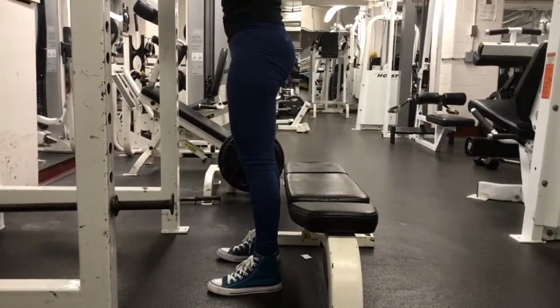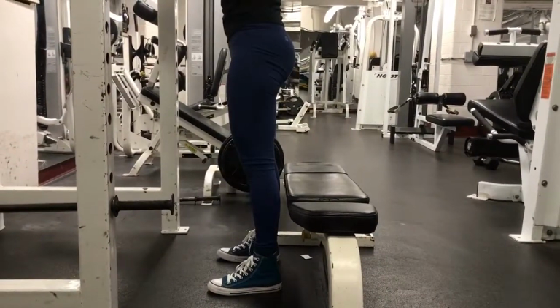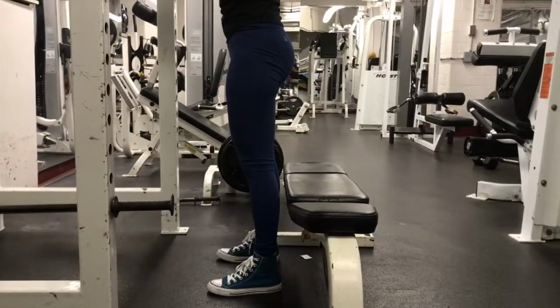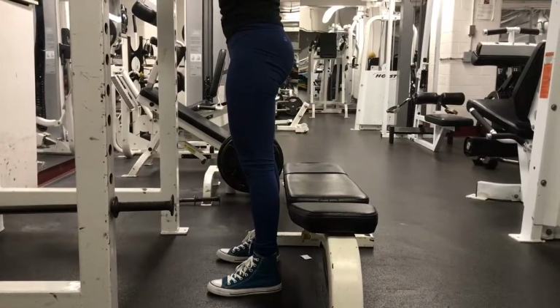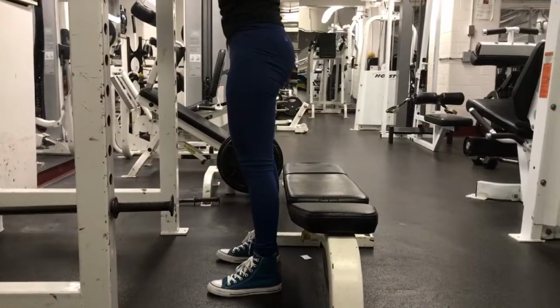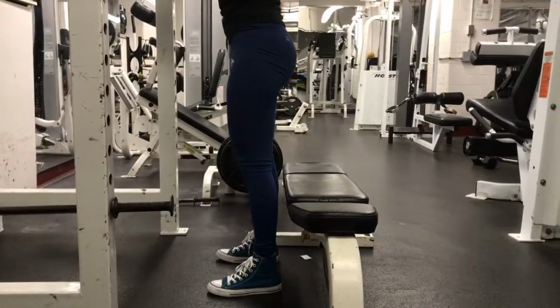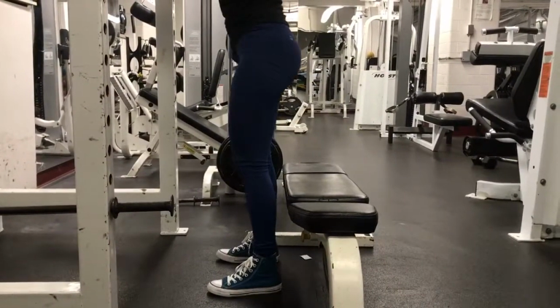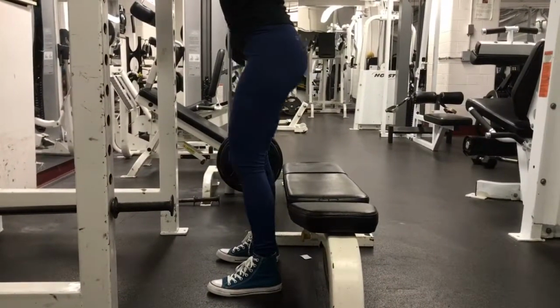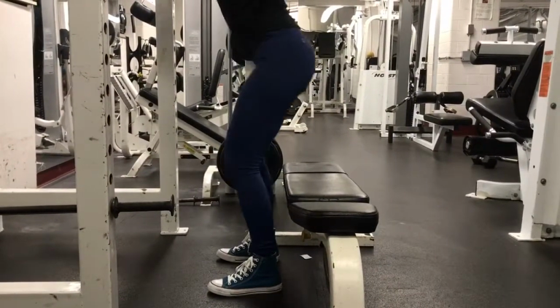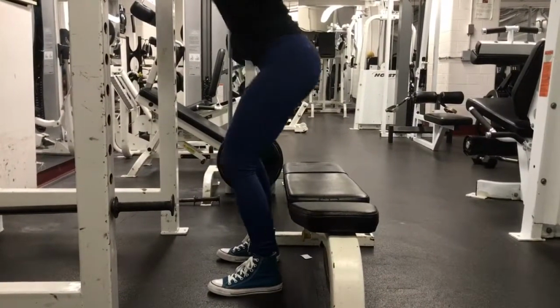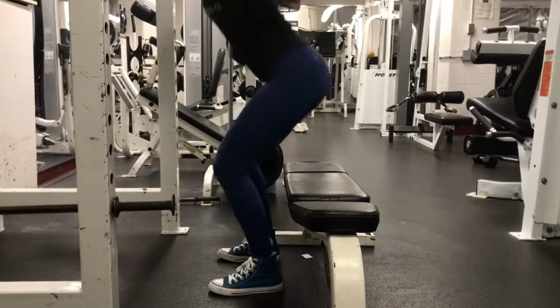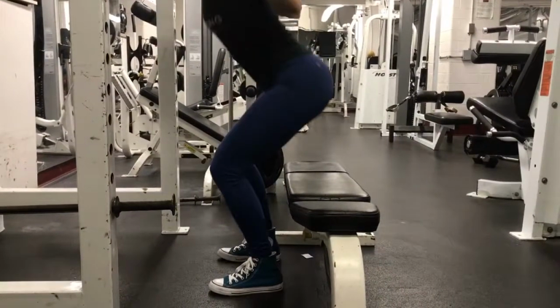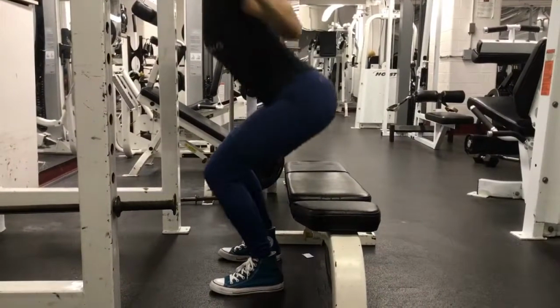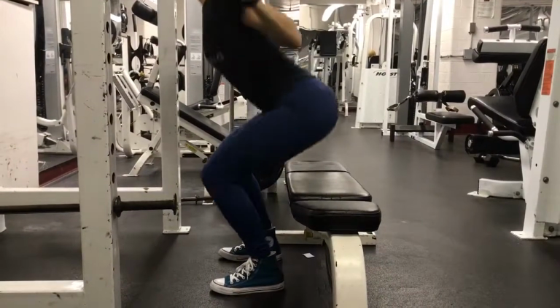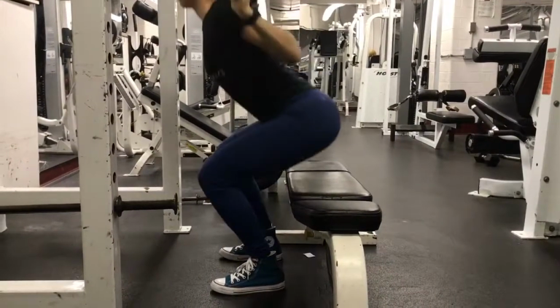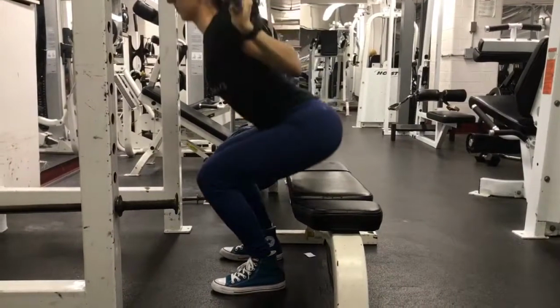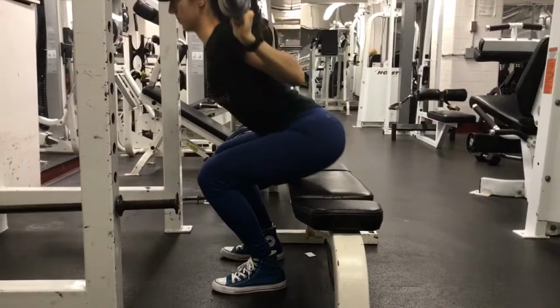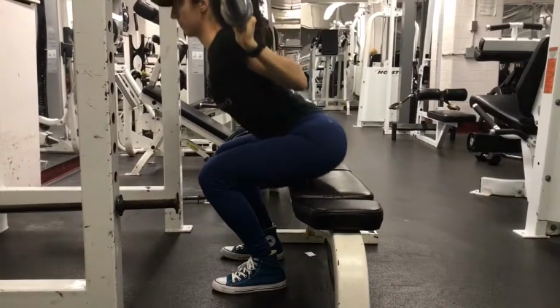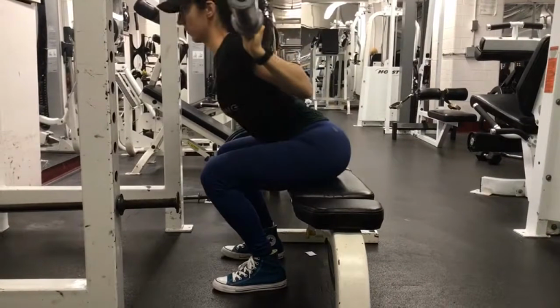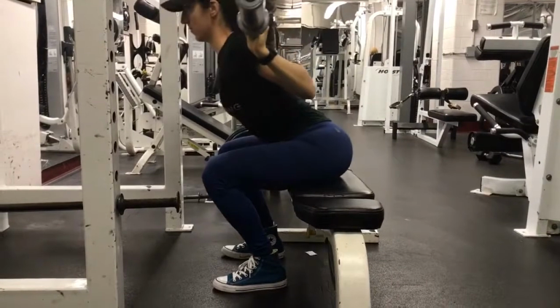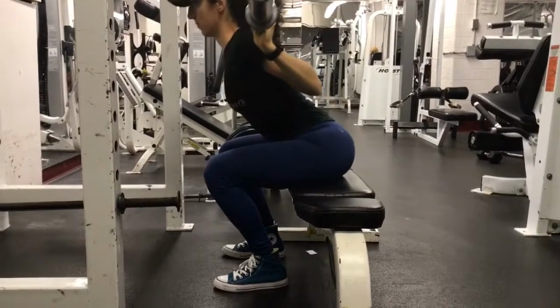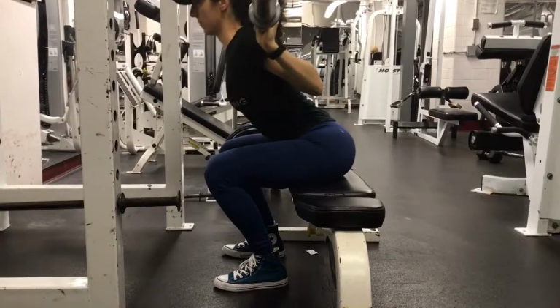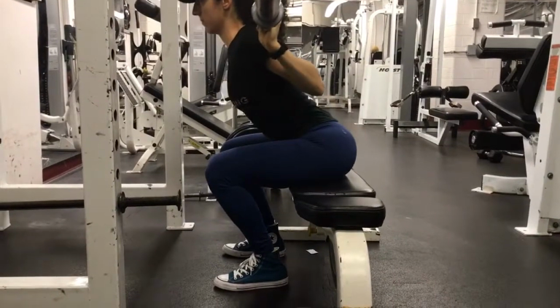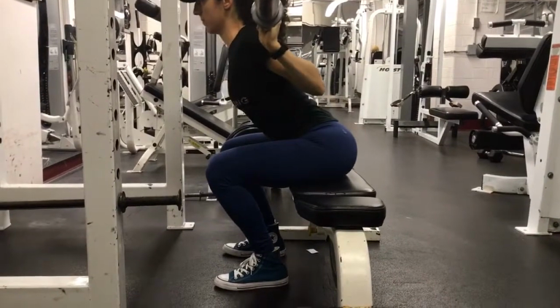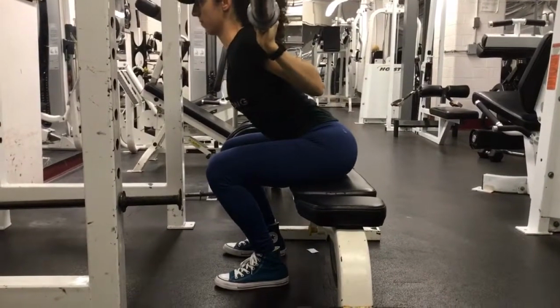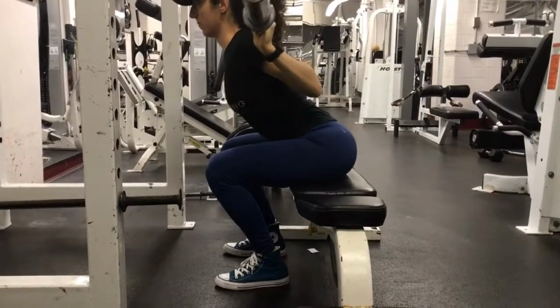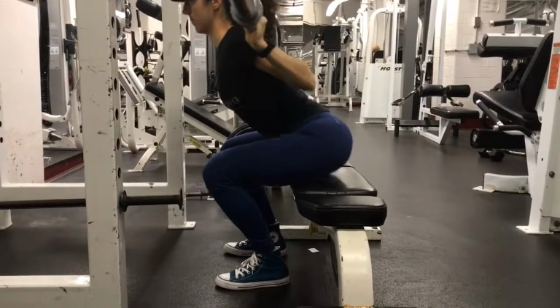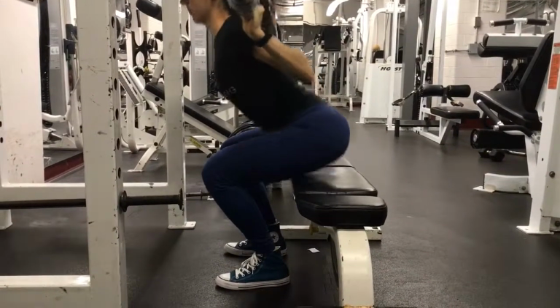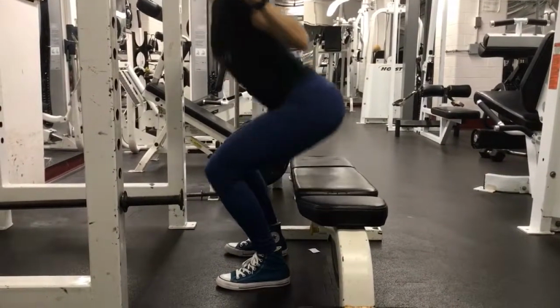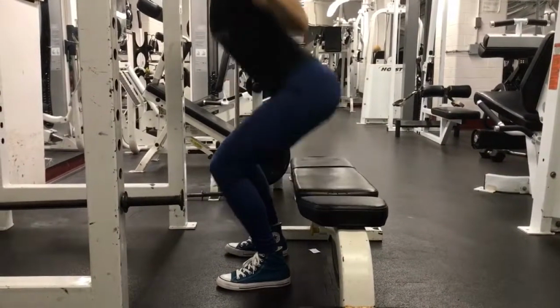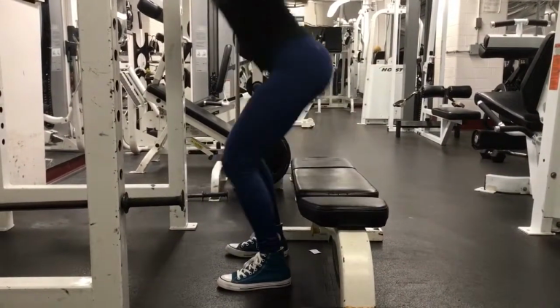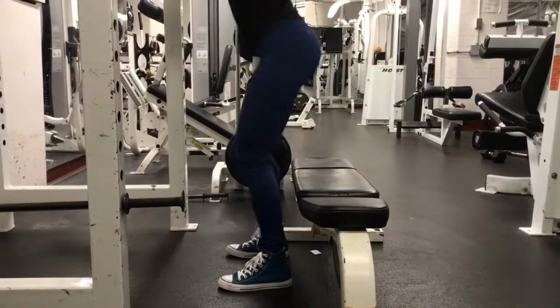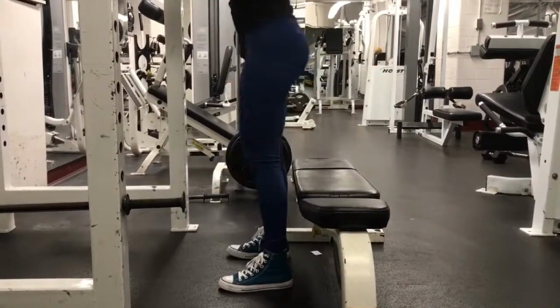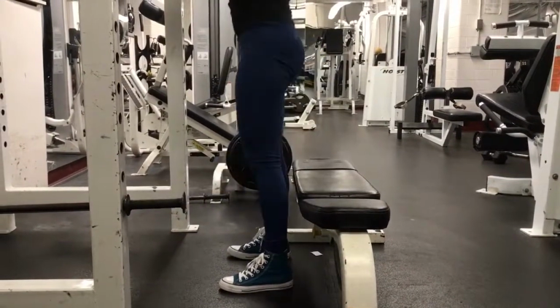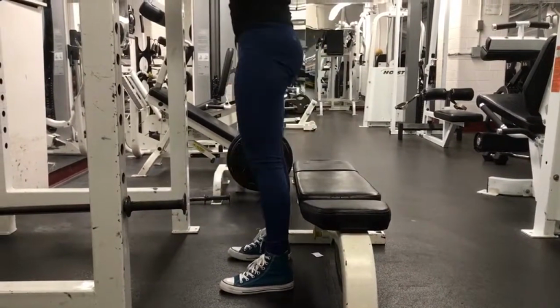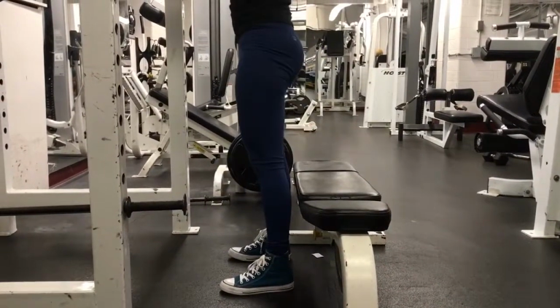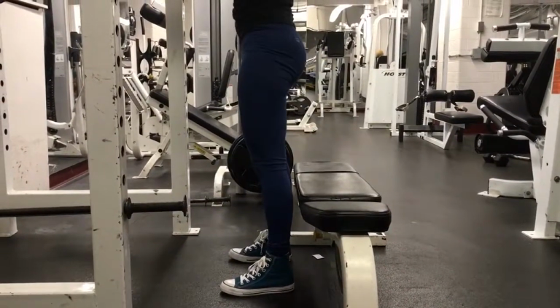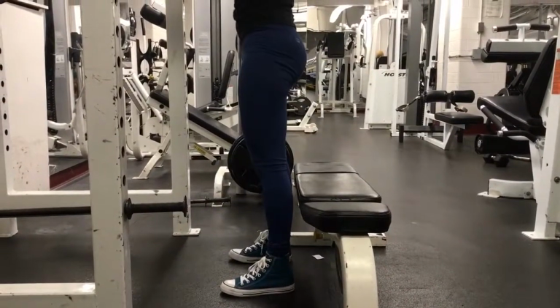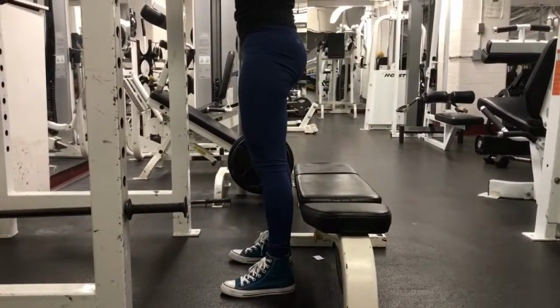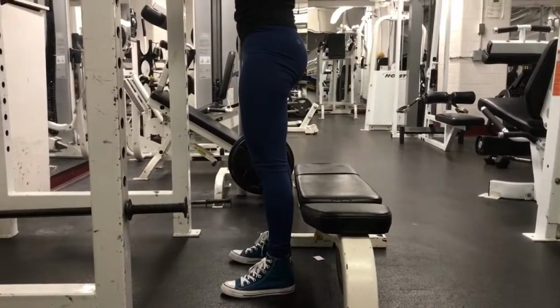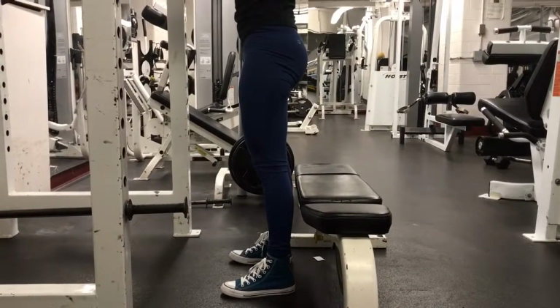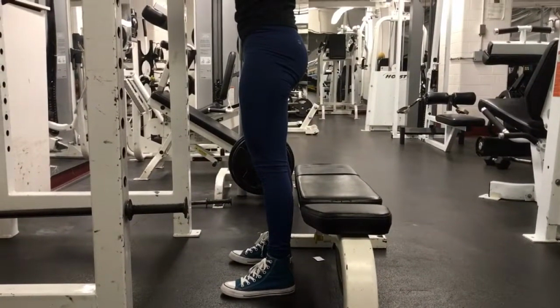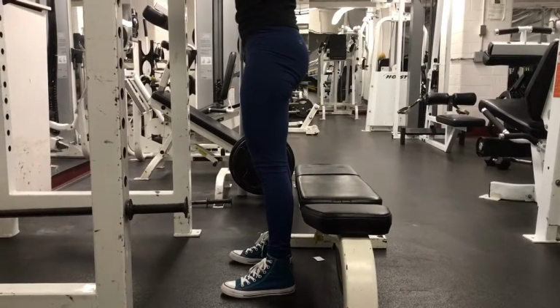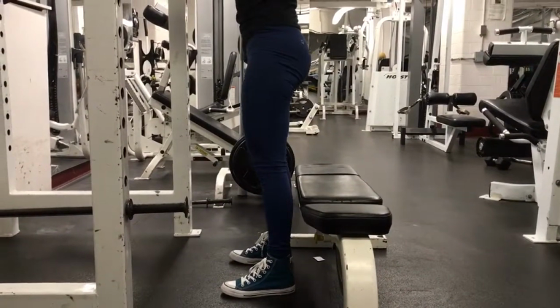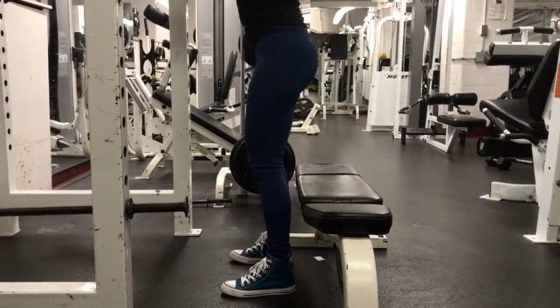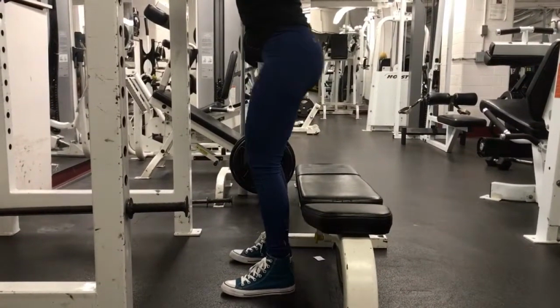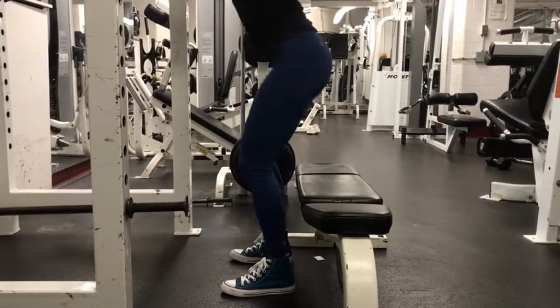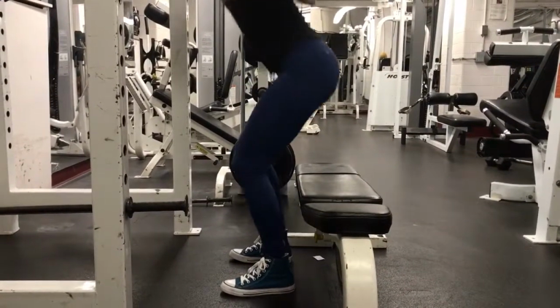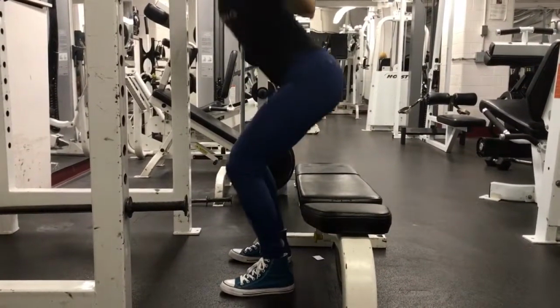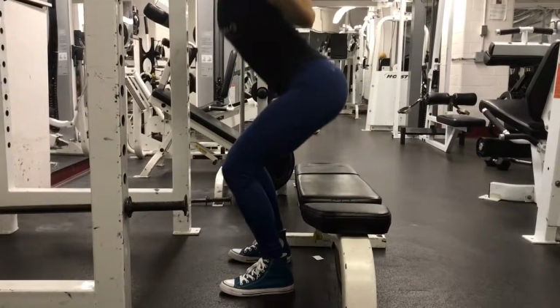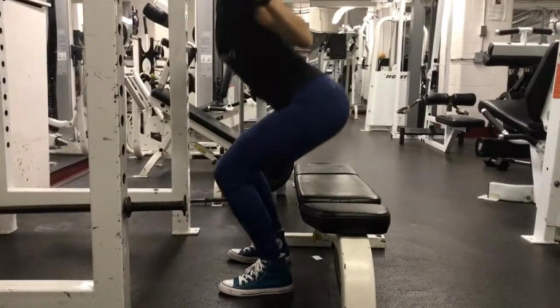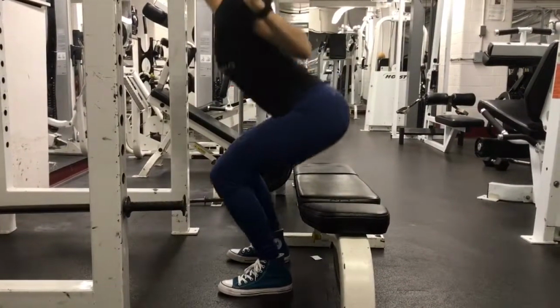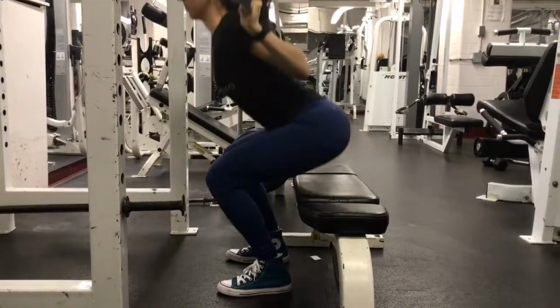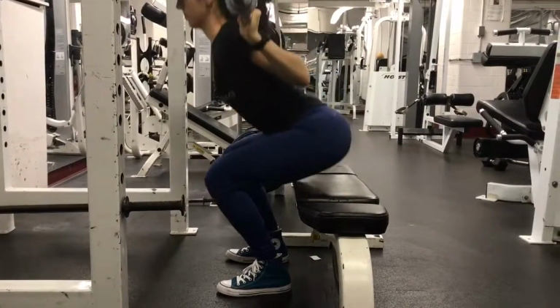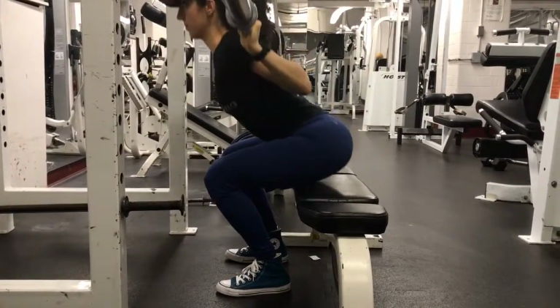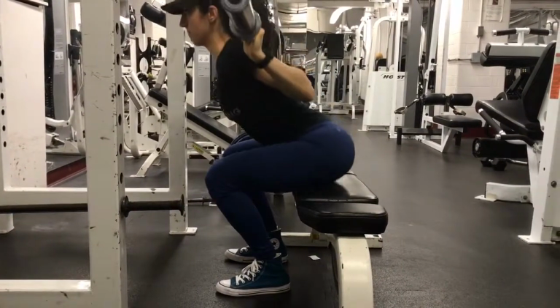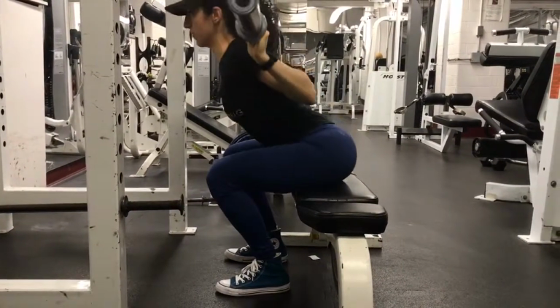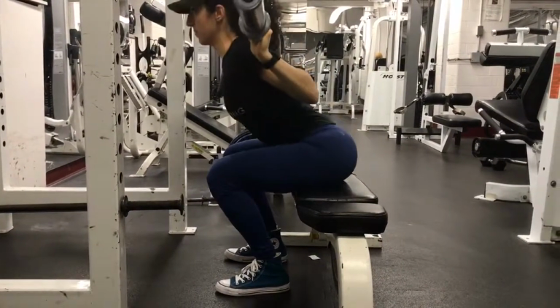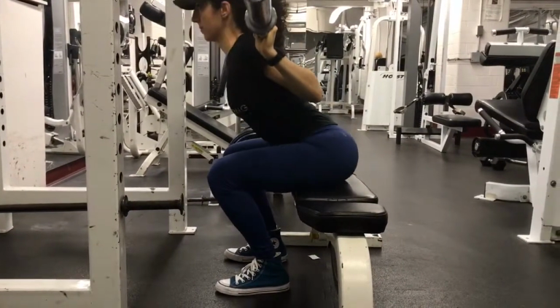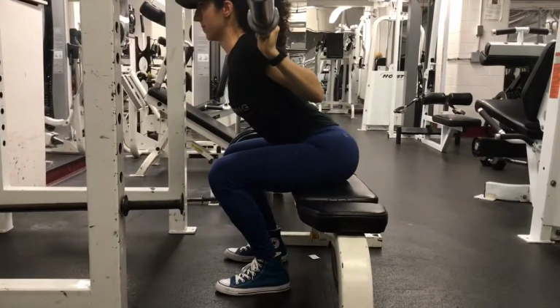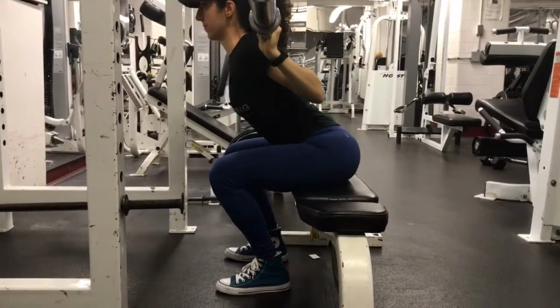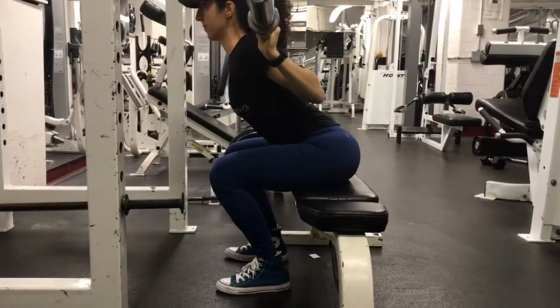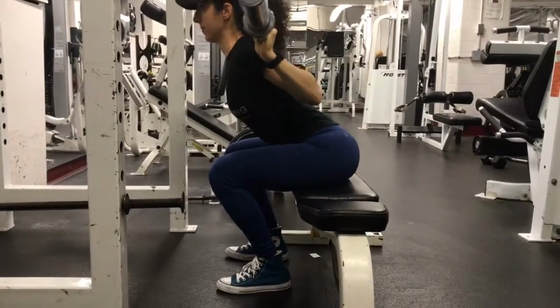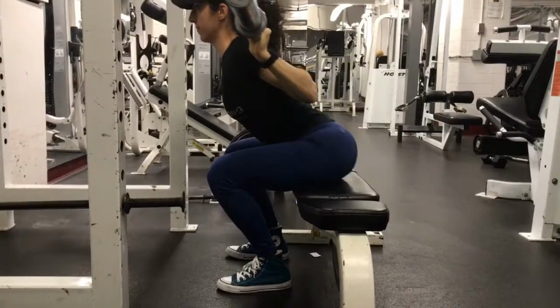It is okay to have forward translation of the knees. The more vertical that you can keep your tibia, the more hamstring work you will do.